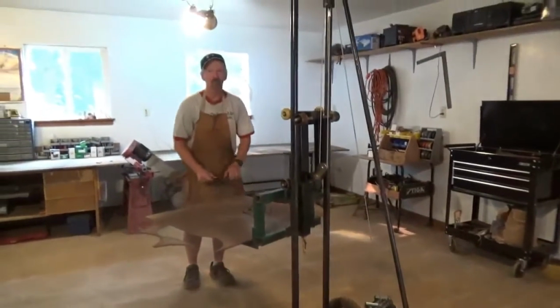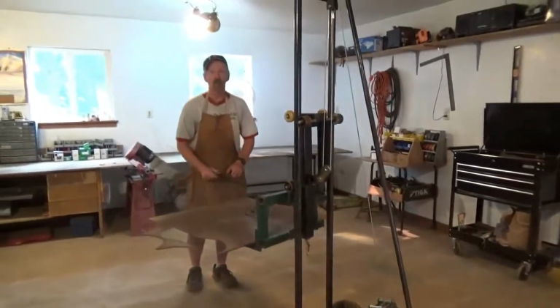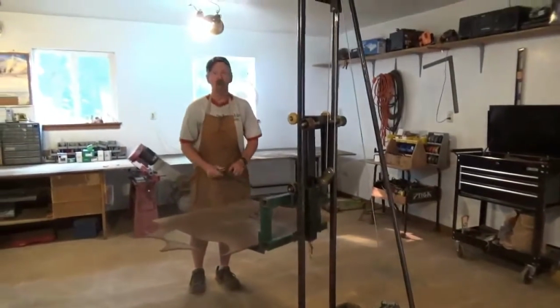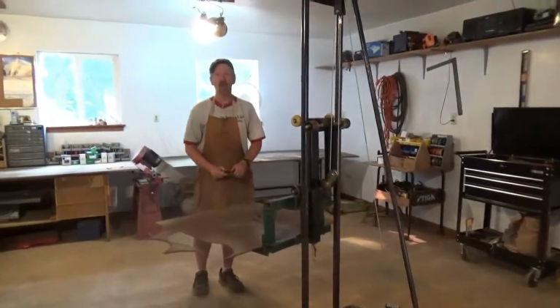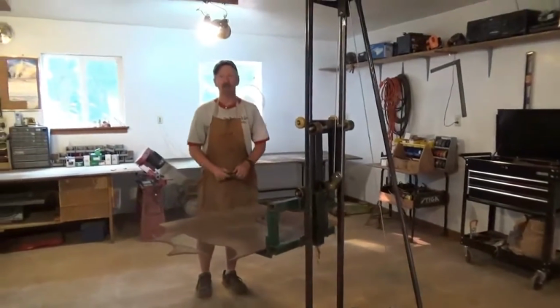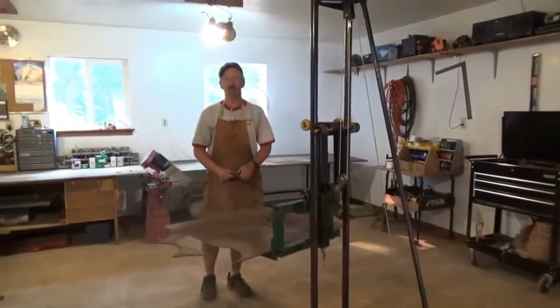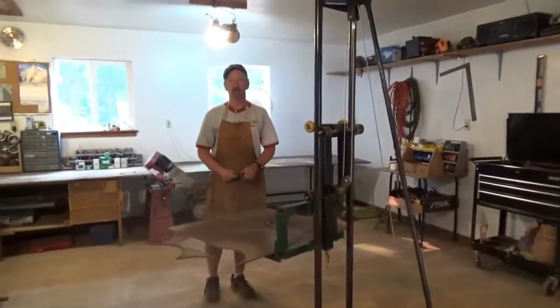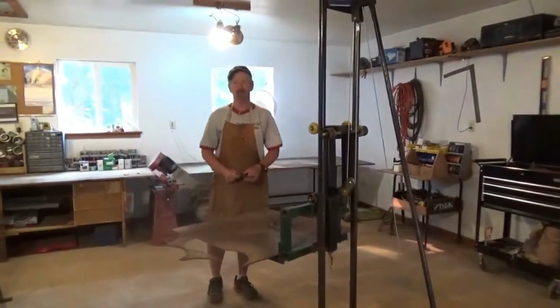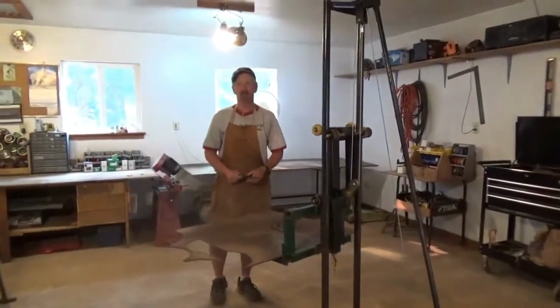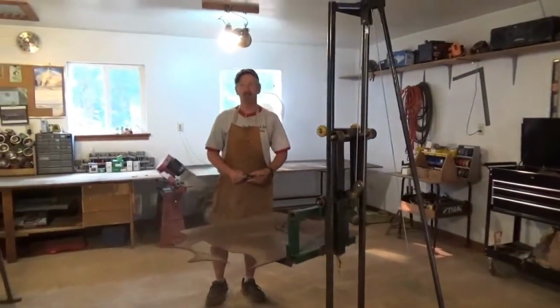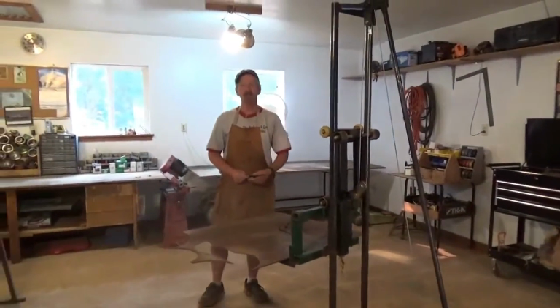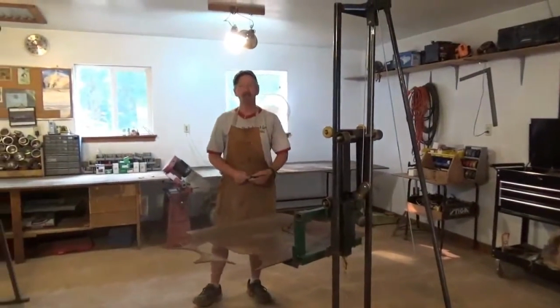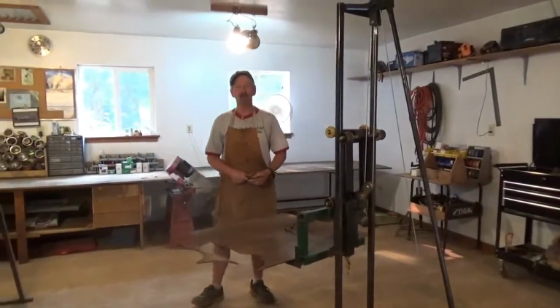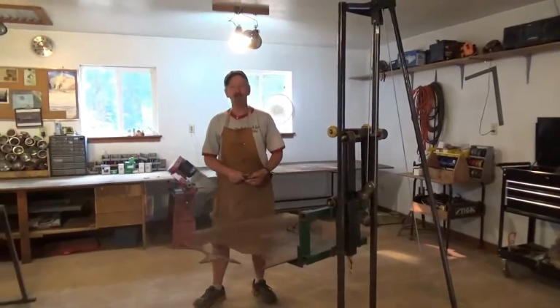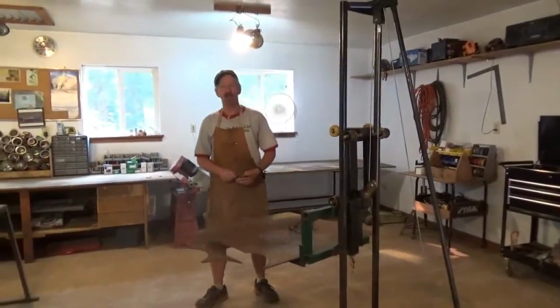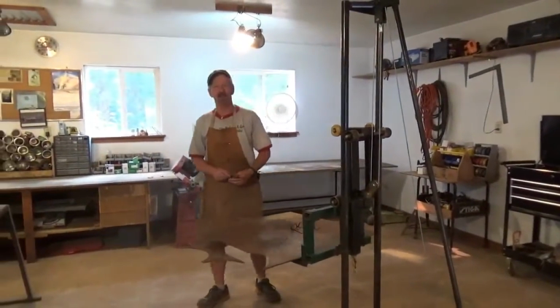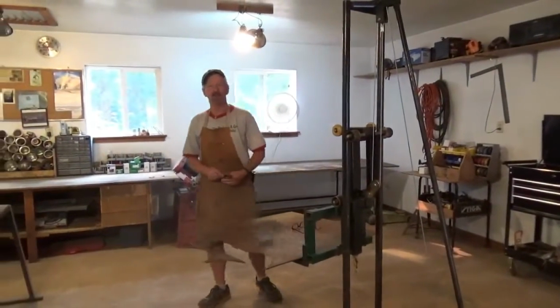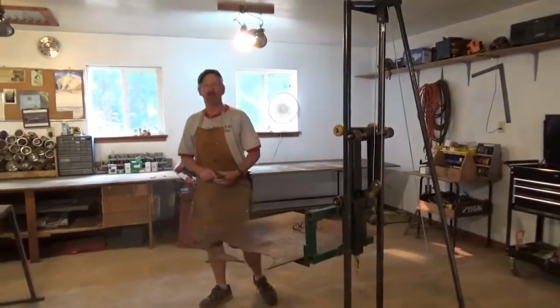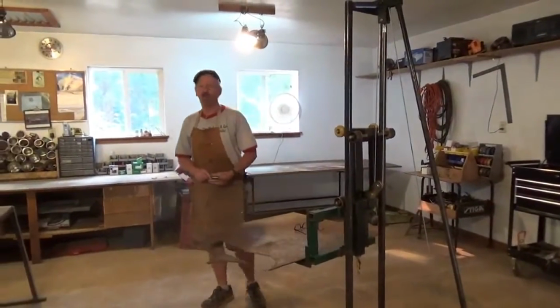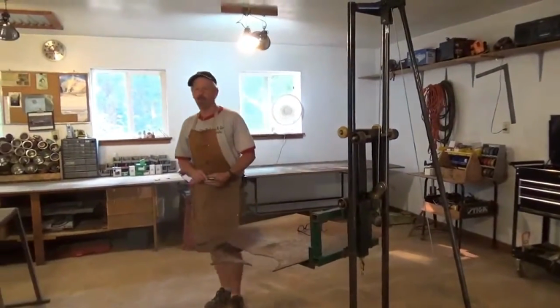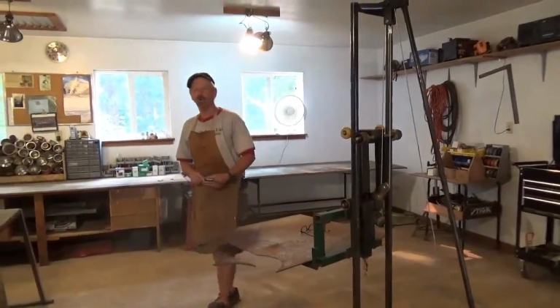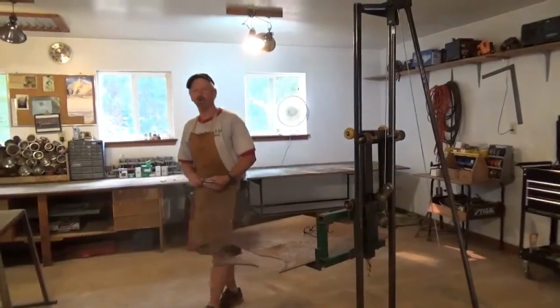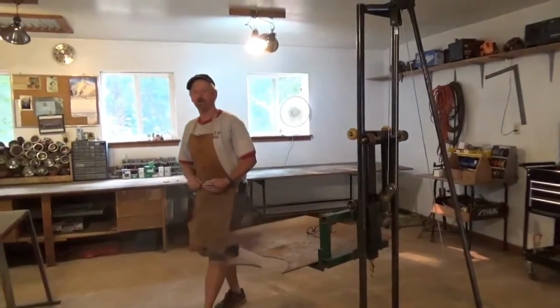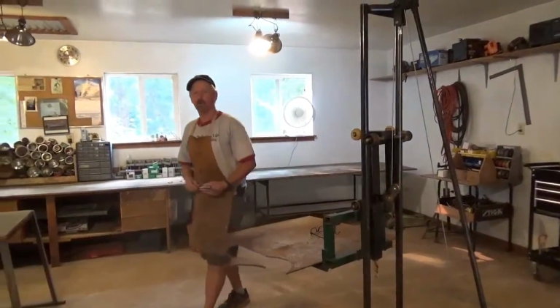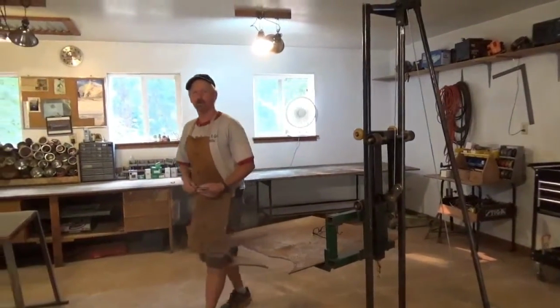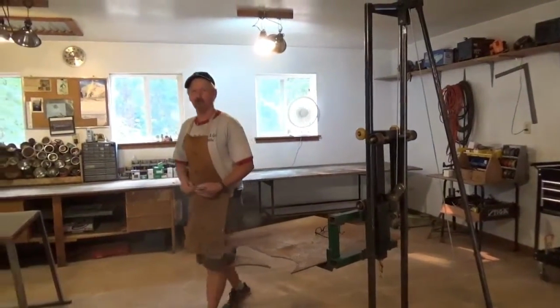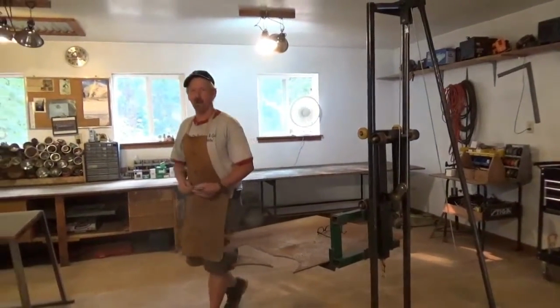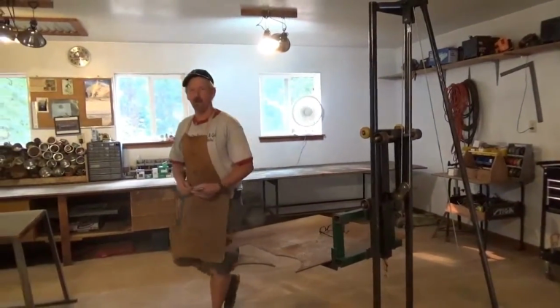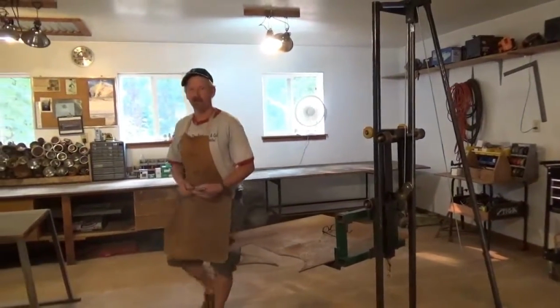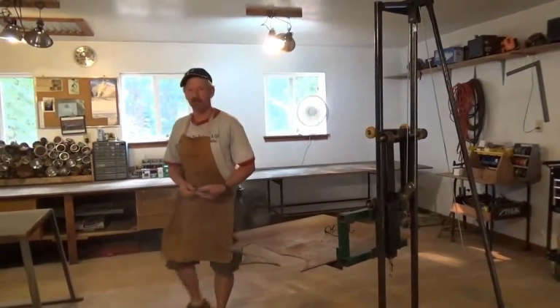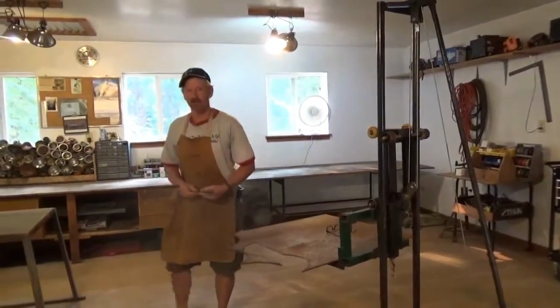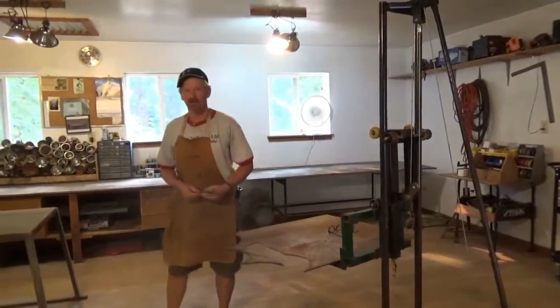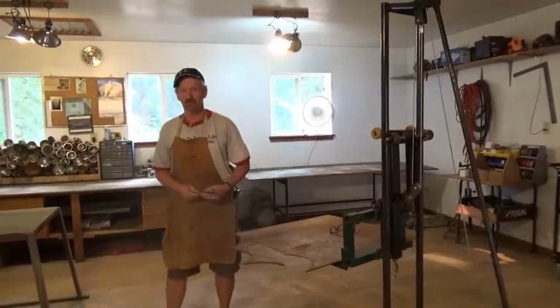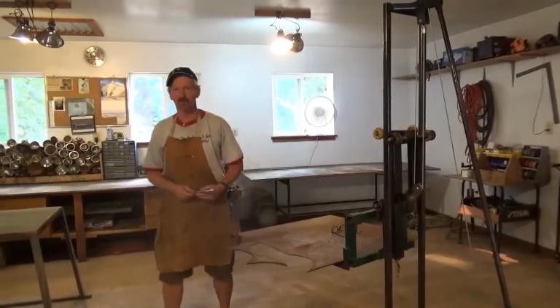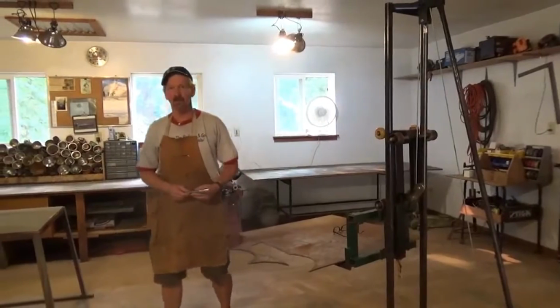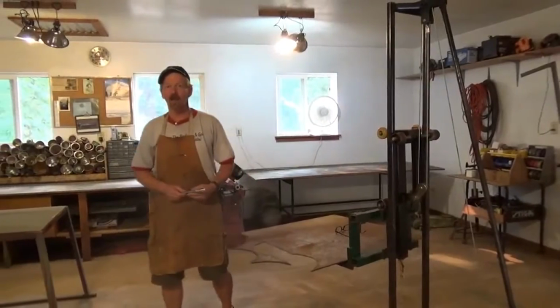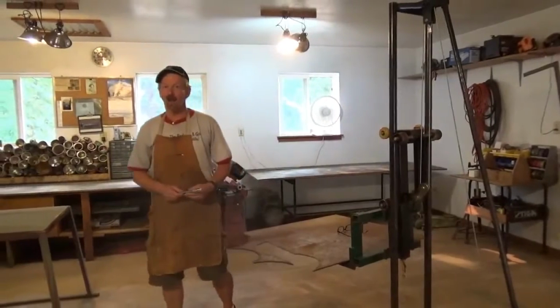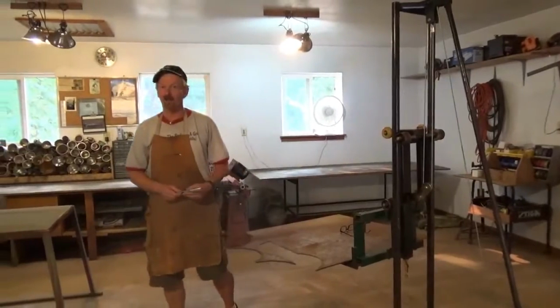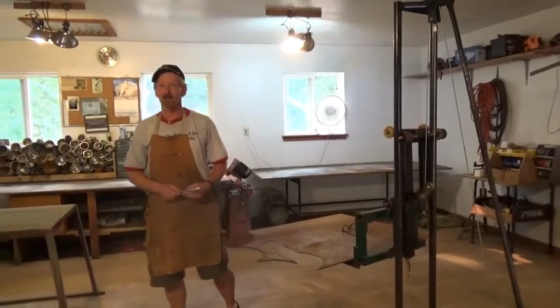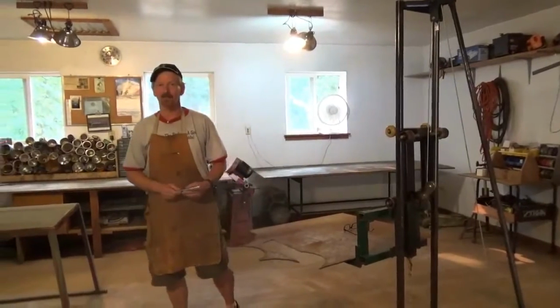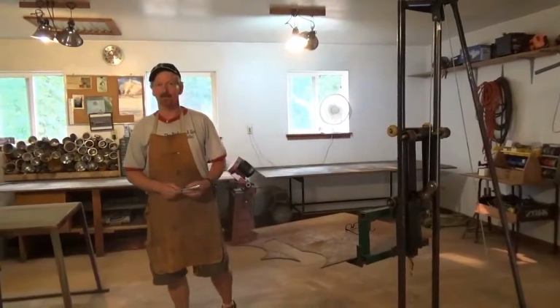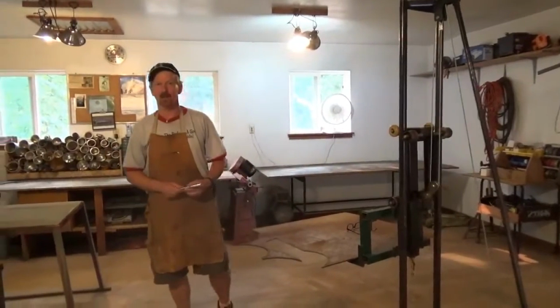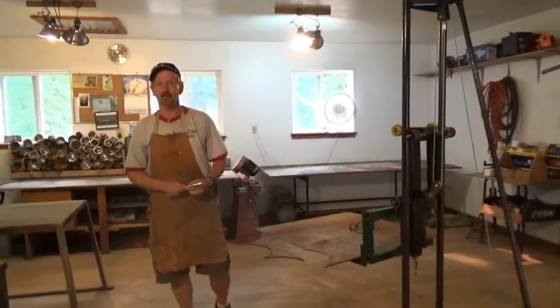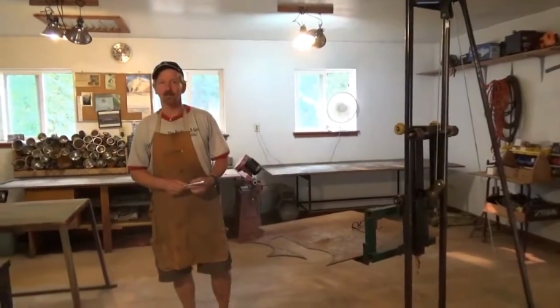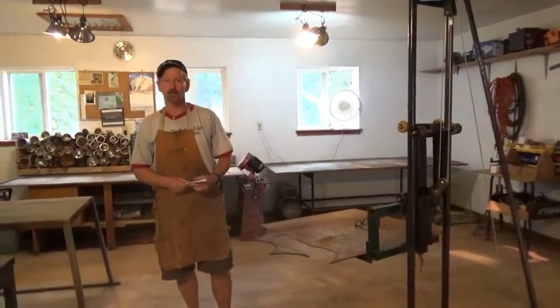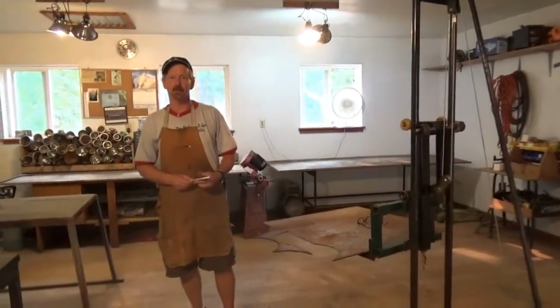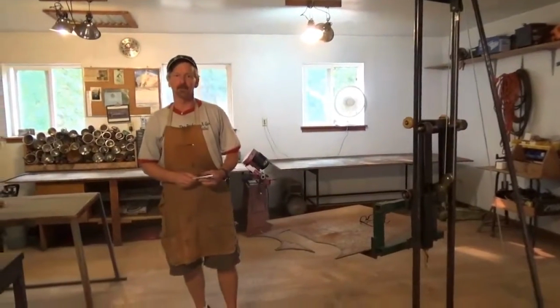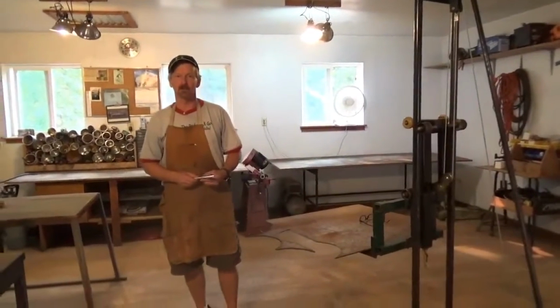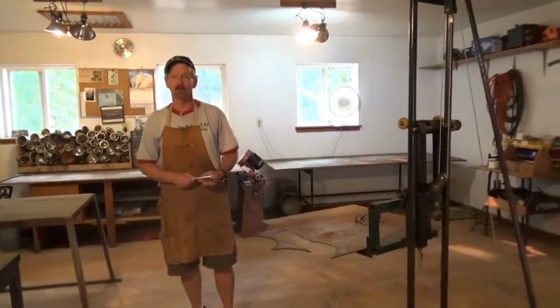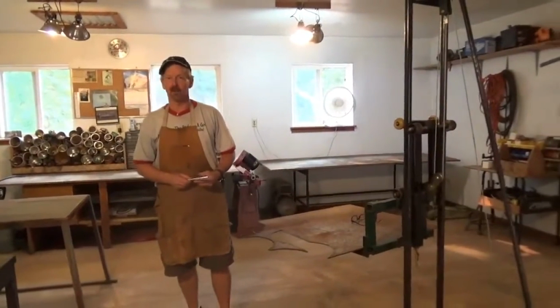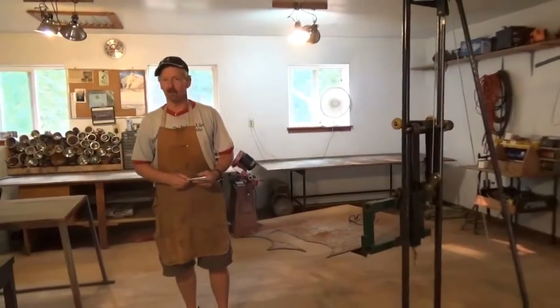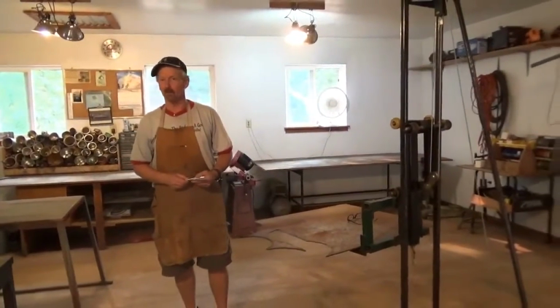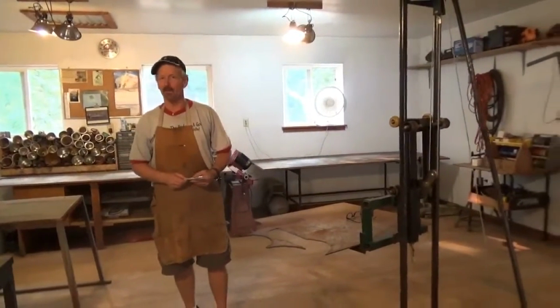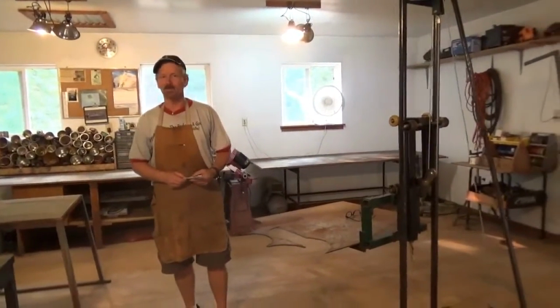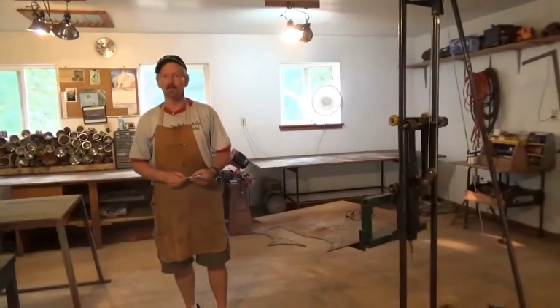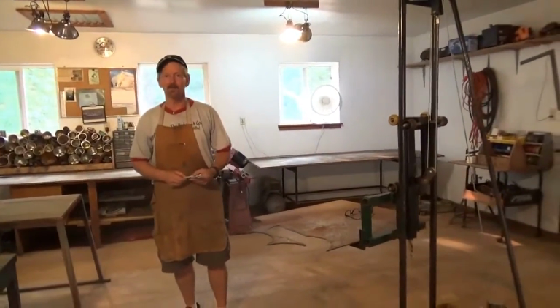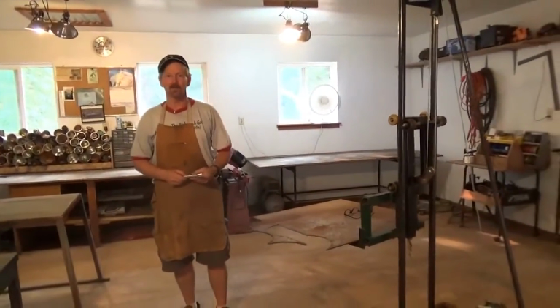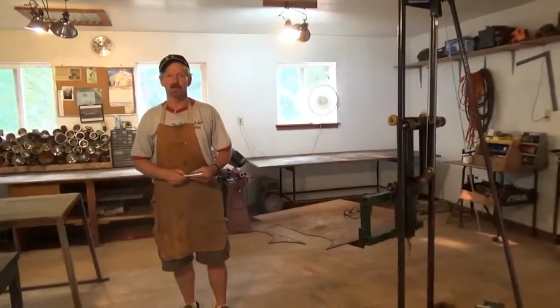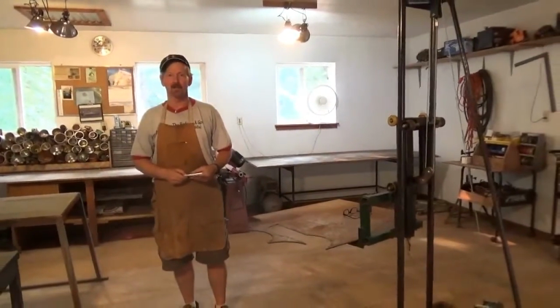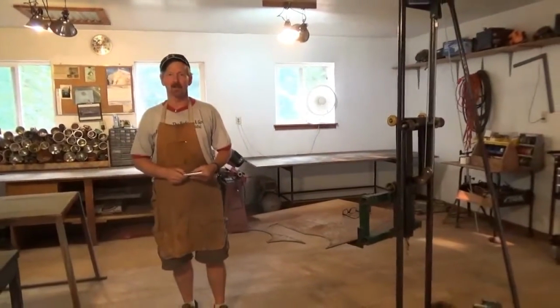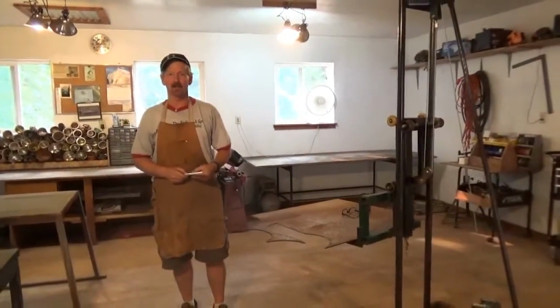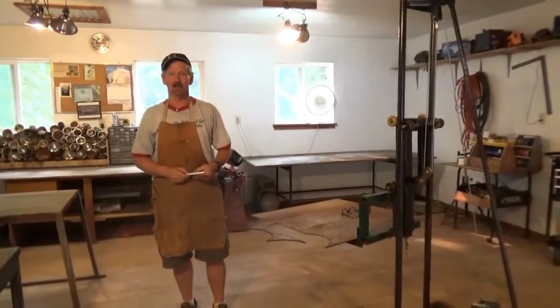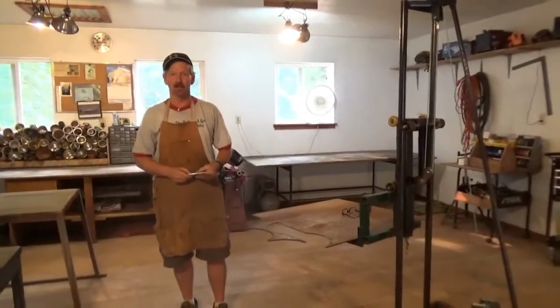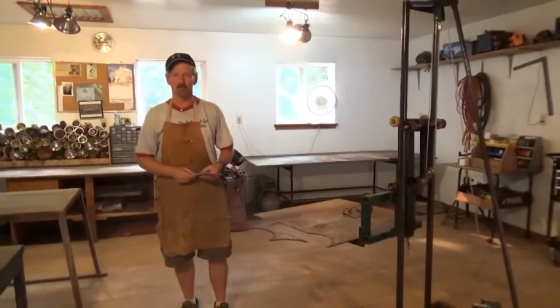Hi, I'm Lonnie. Welcome to my shop. I'm the designer and builder at thegreensmachines.com.